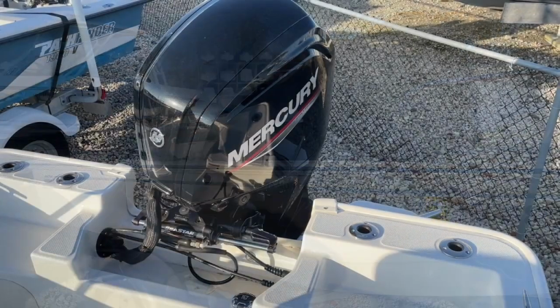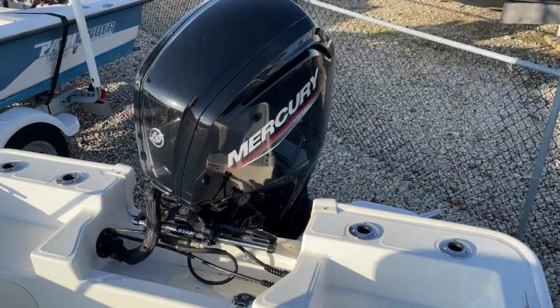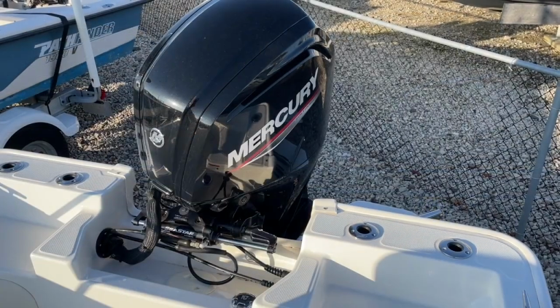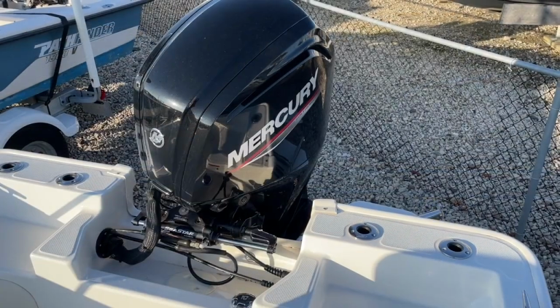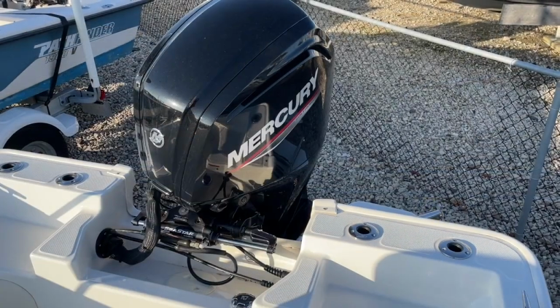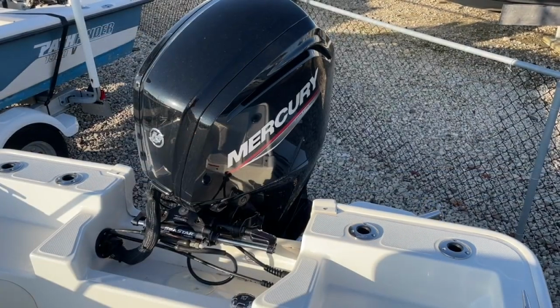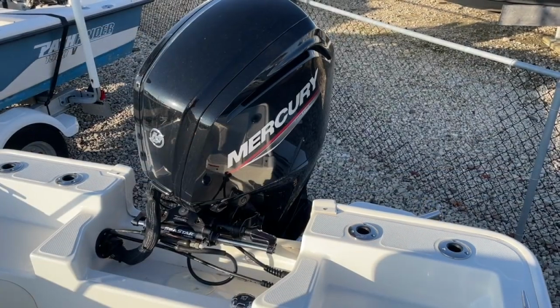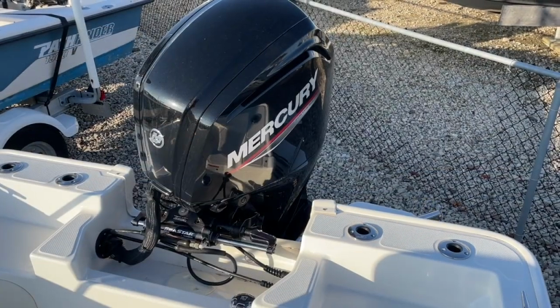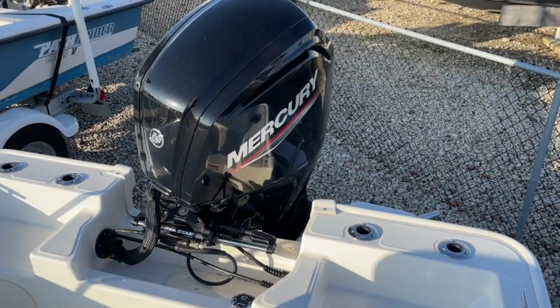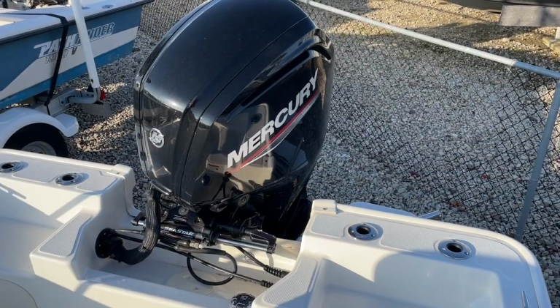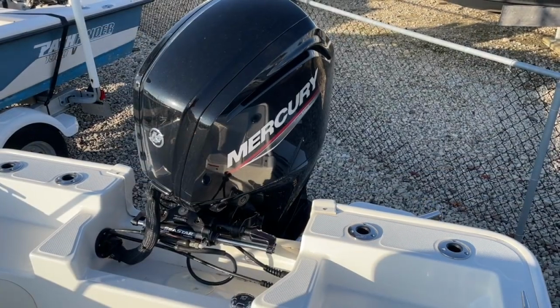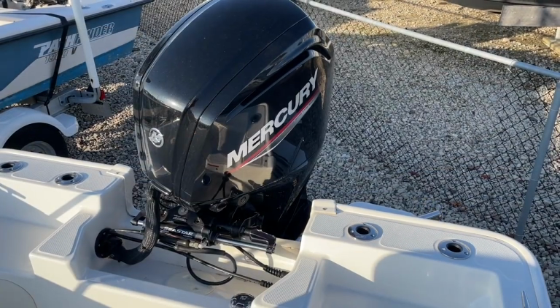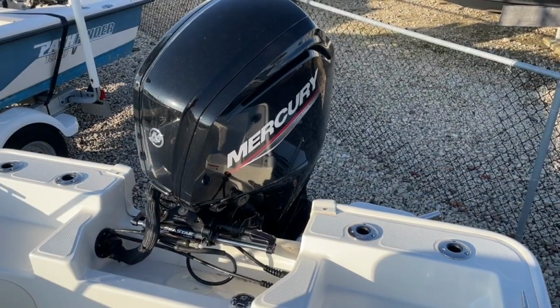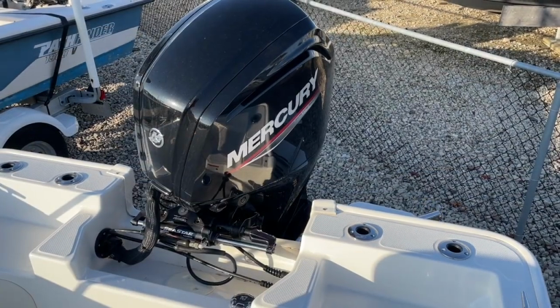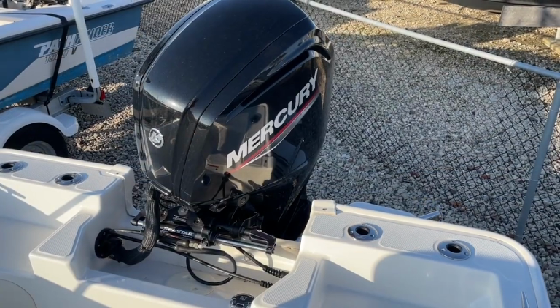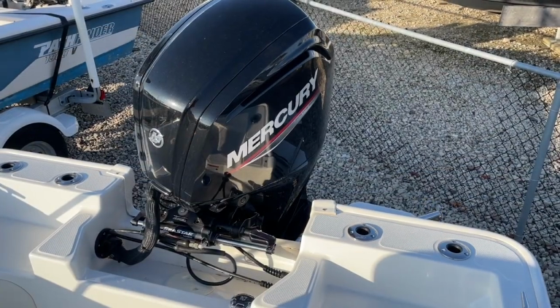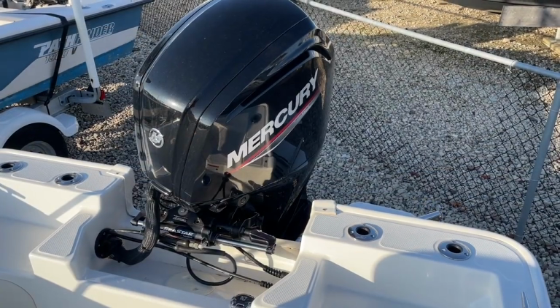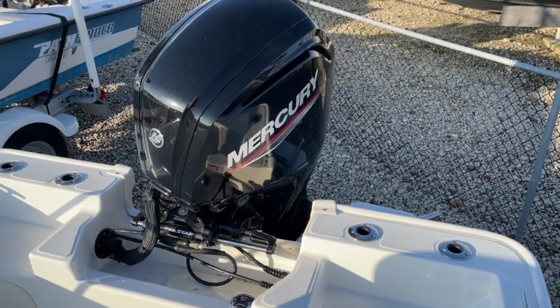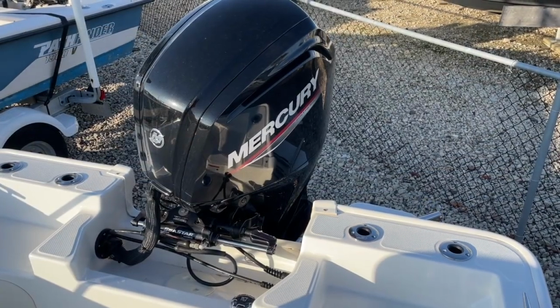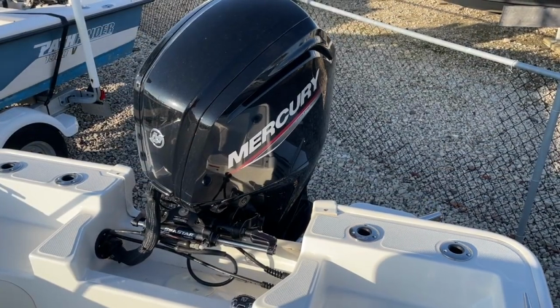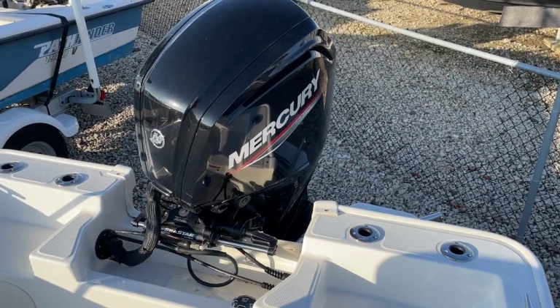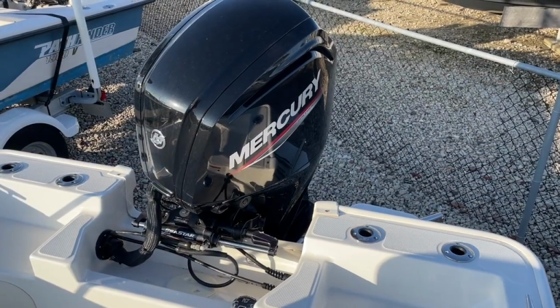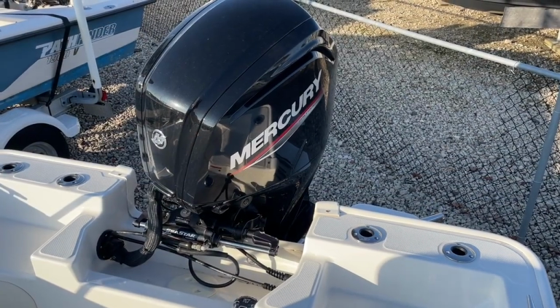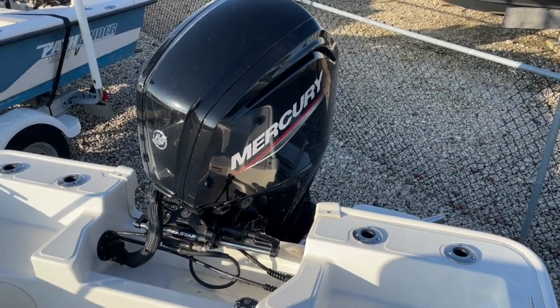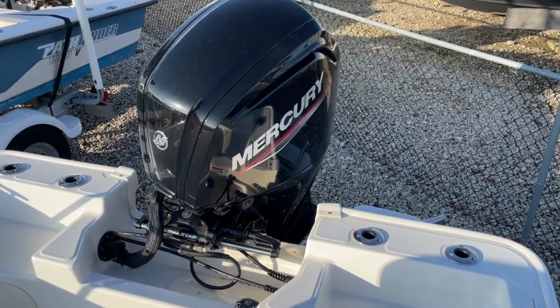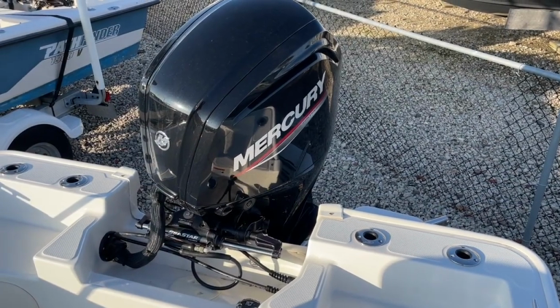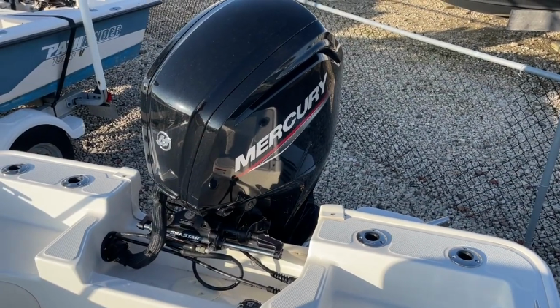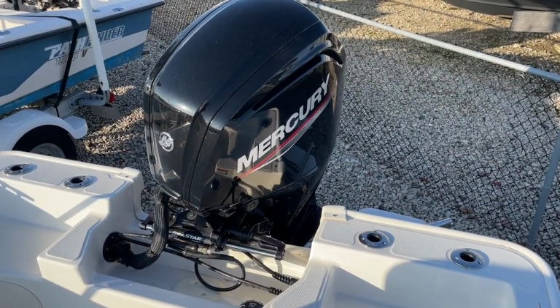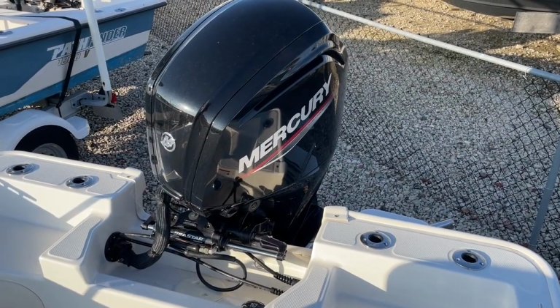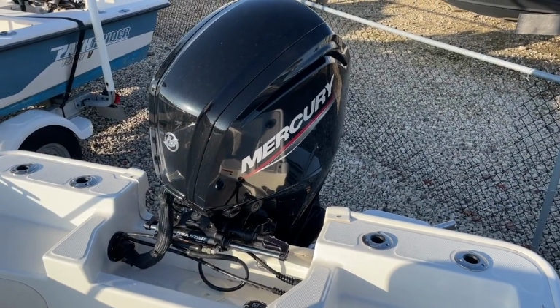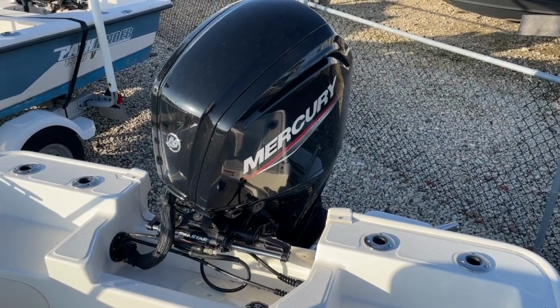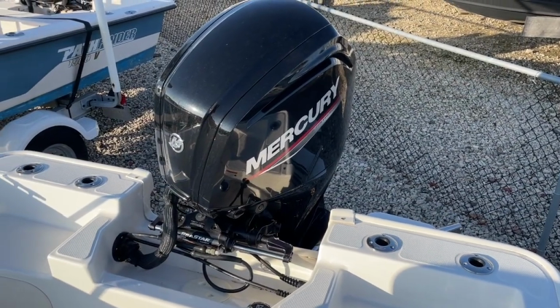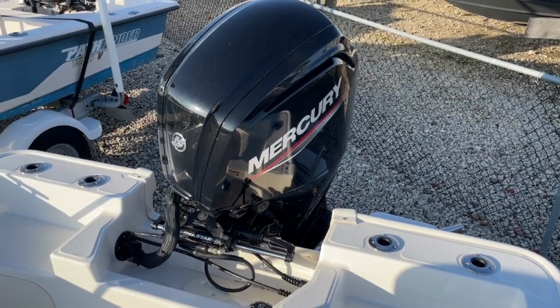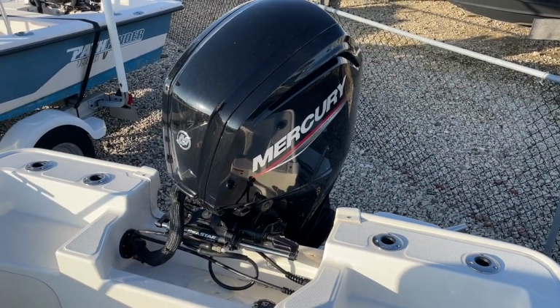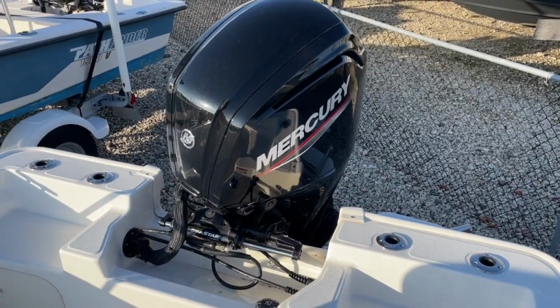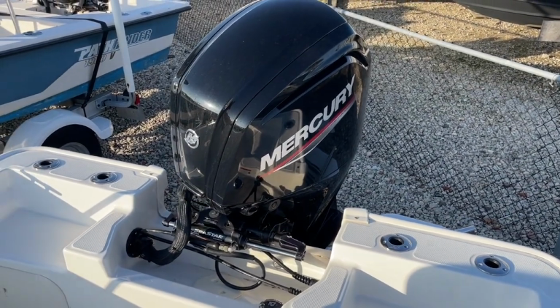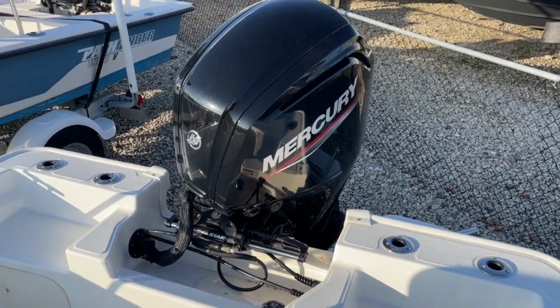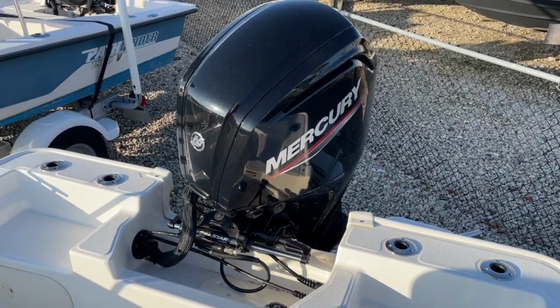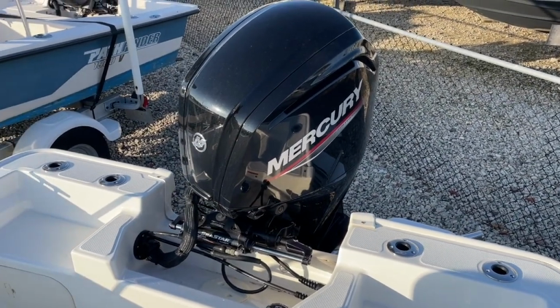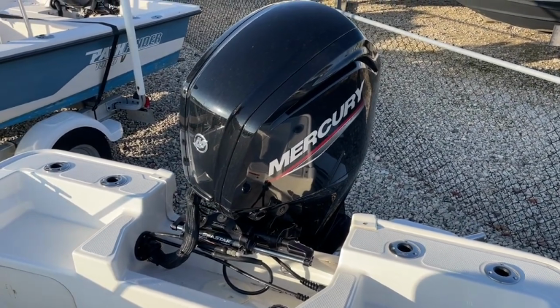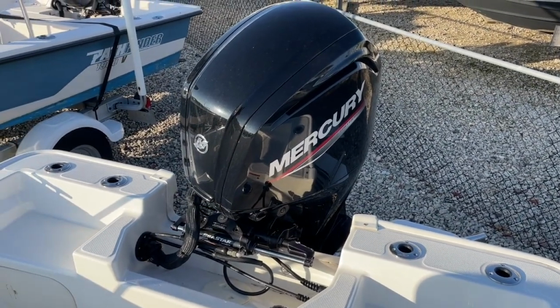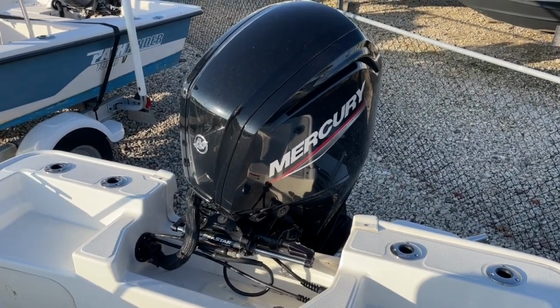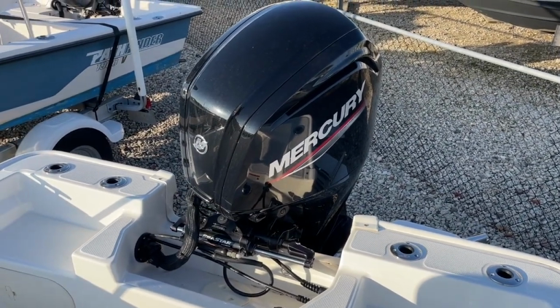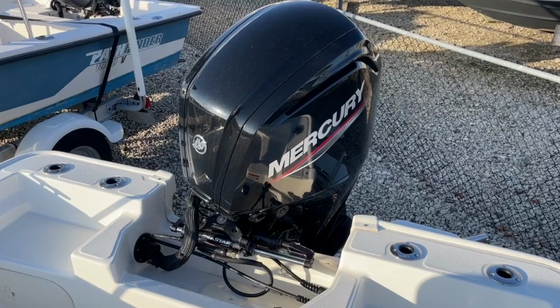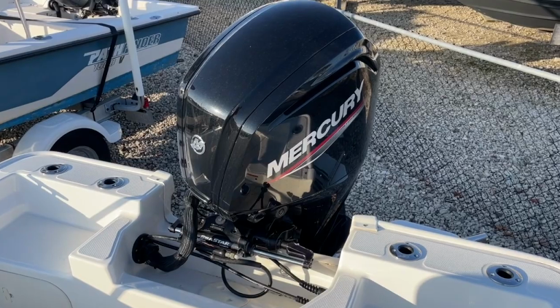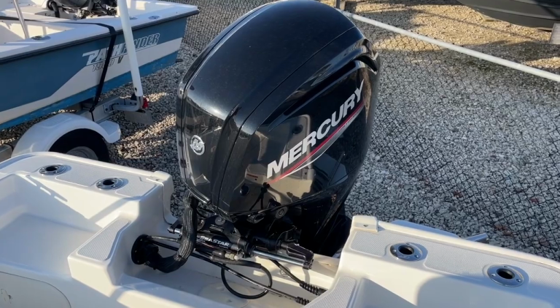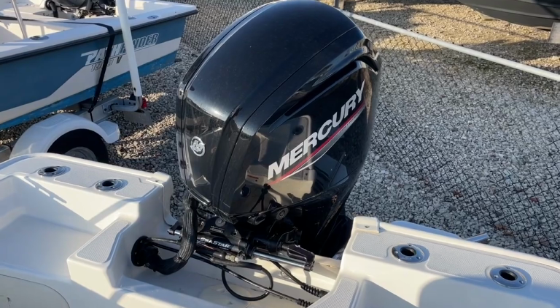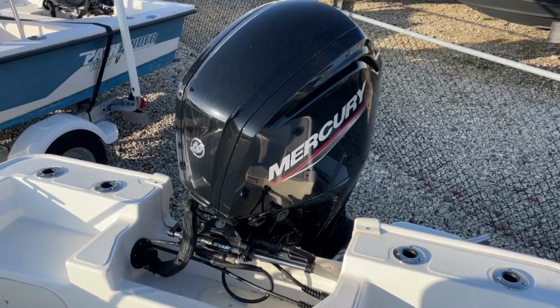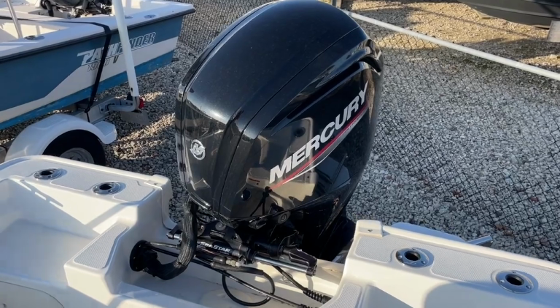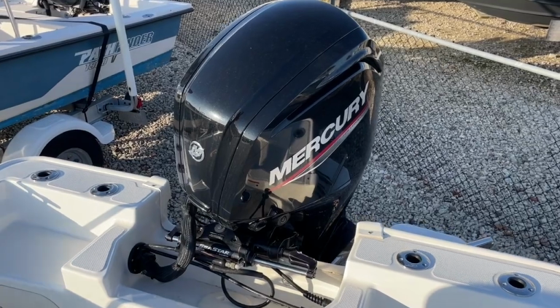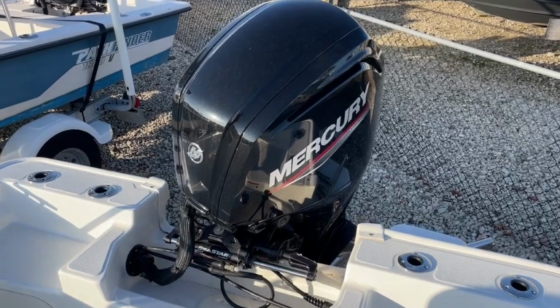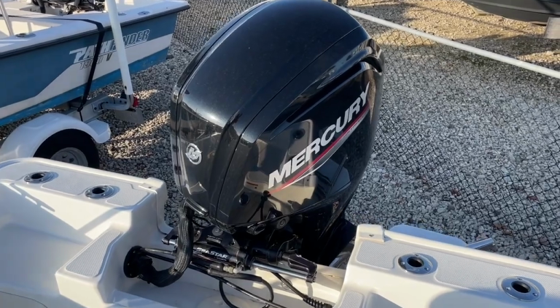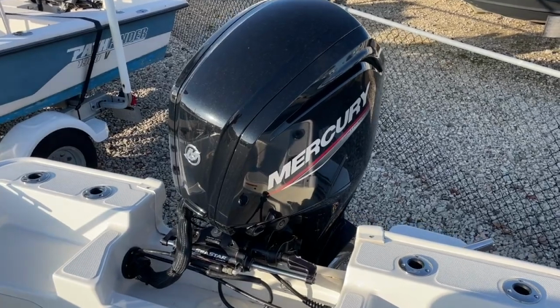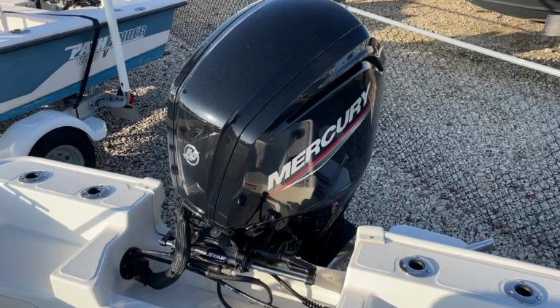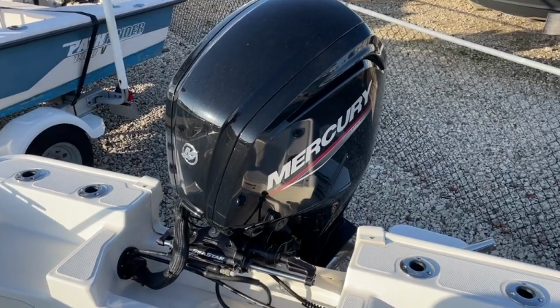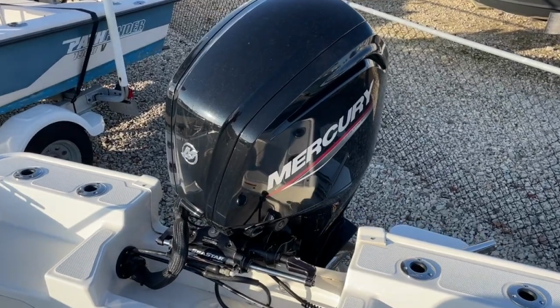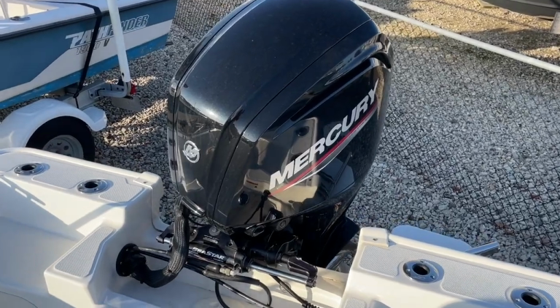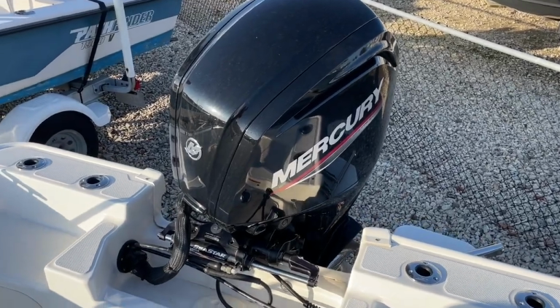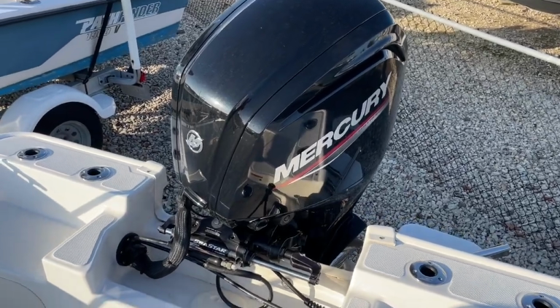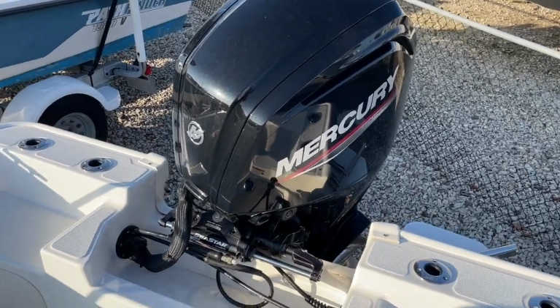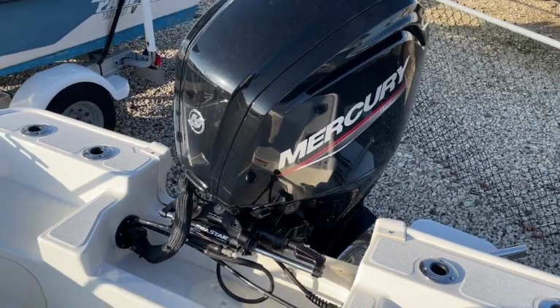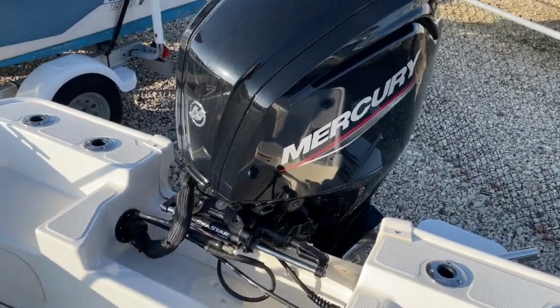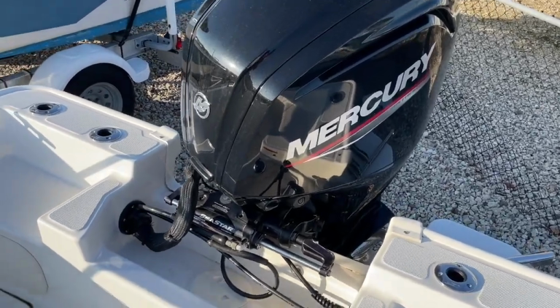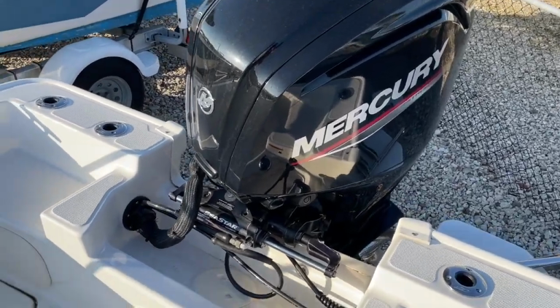As we get in our 2022 17-foot Whaler, there's the 115 Mercury with 87 hours.